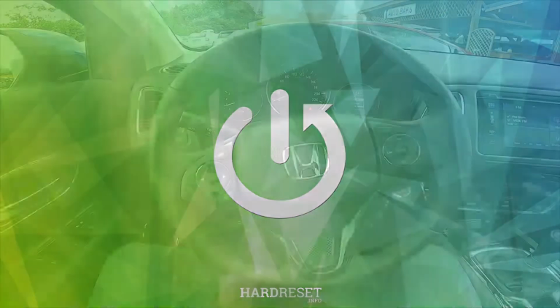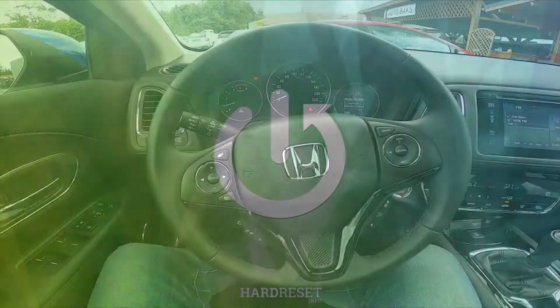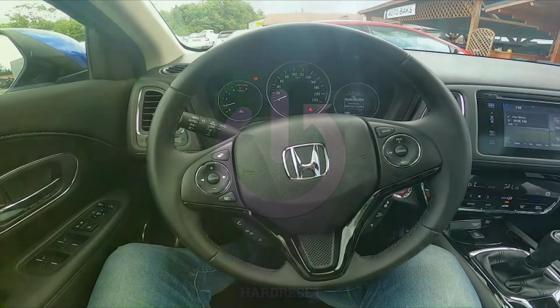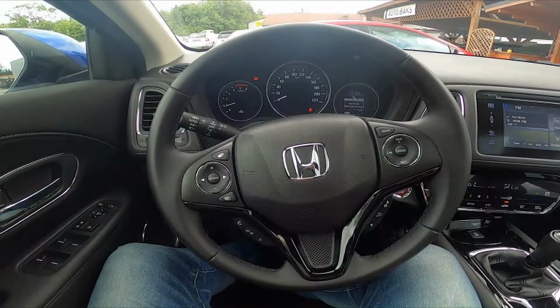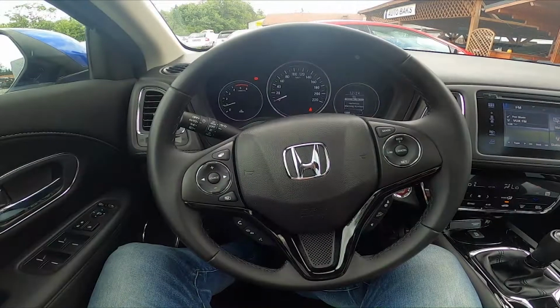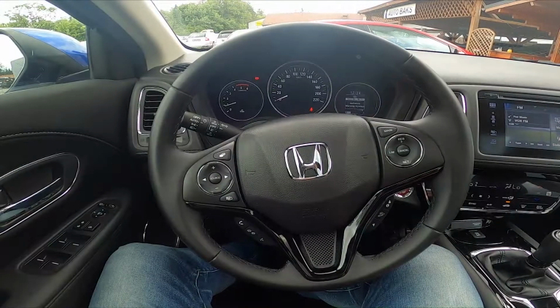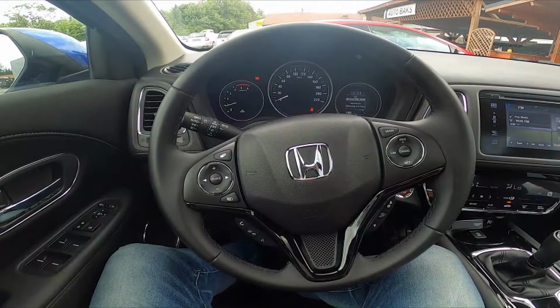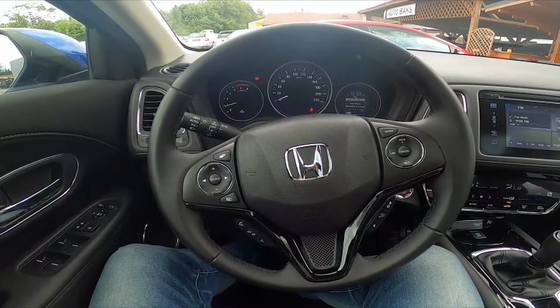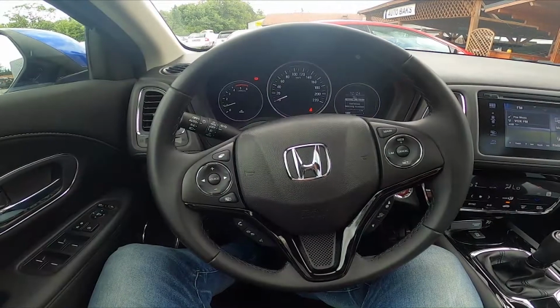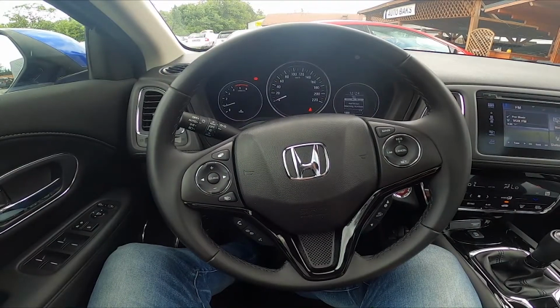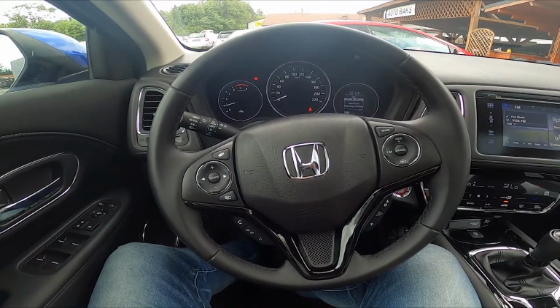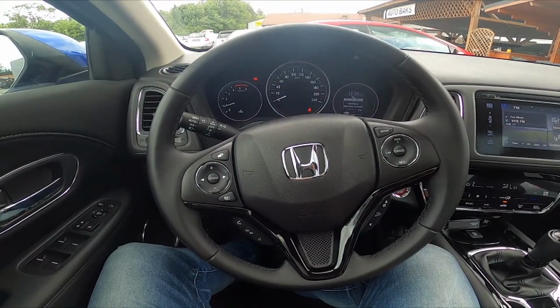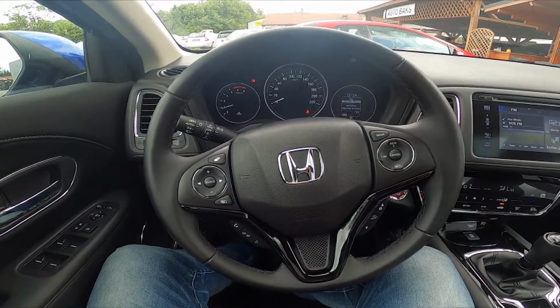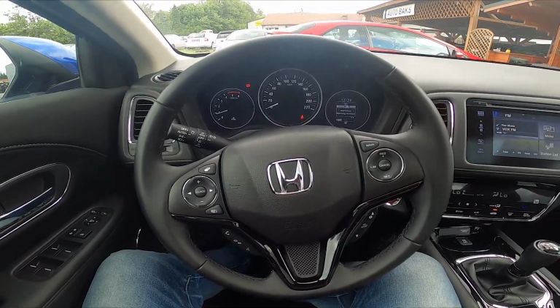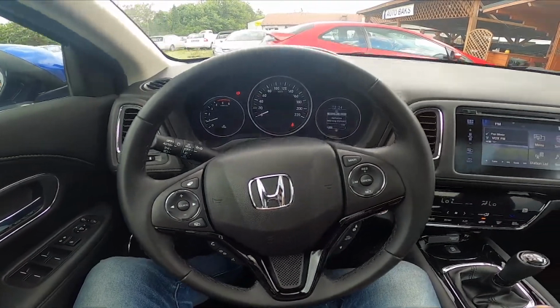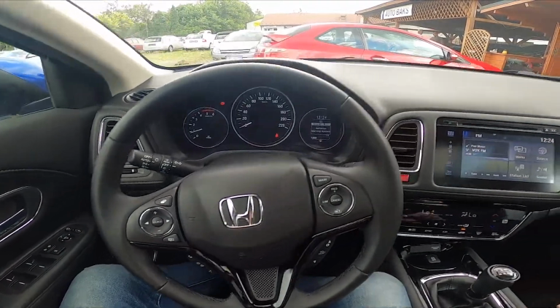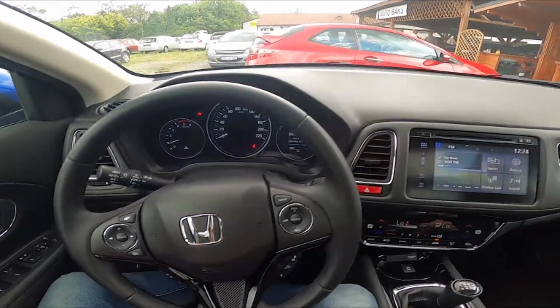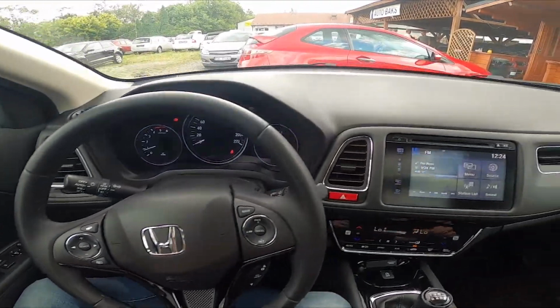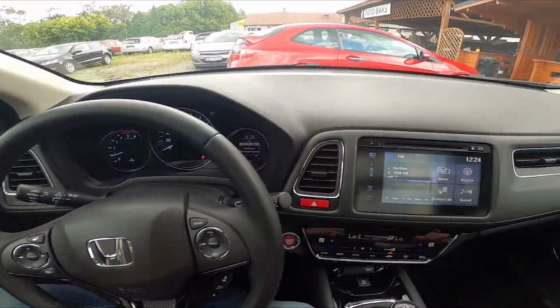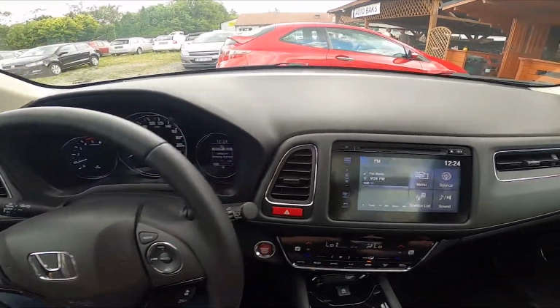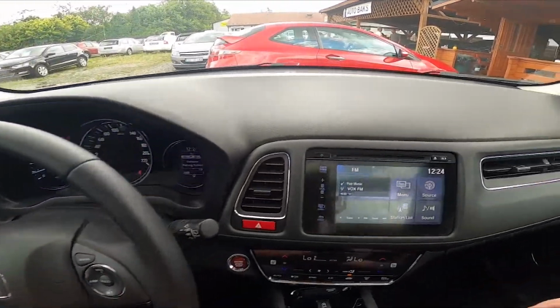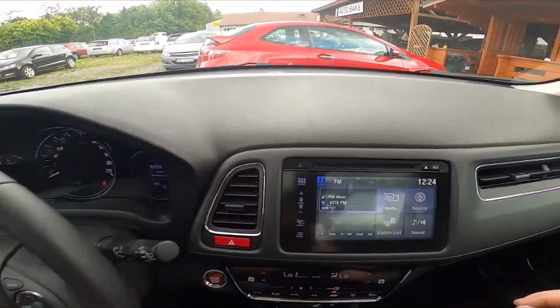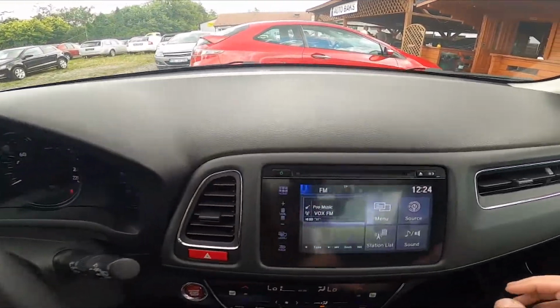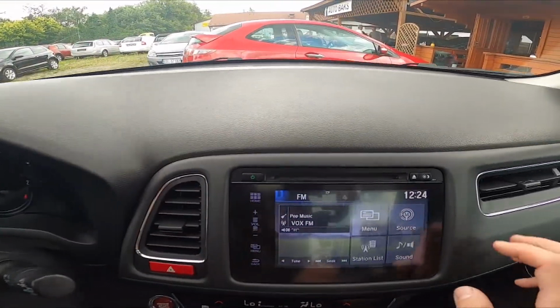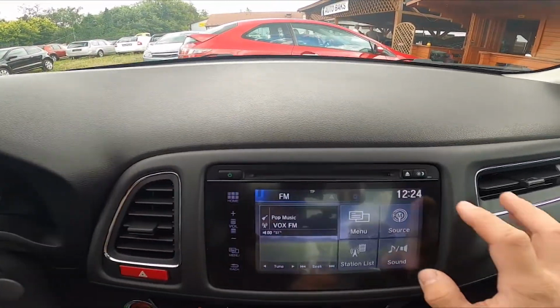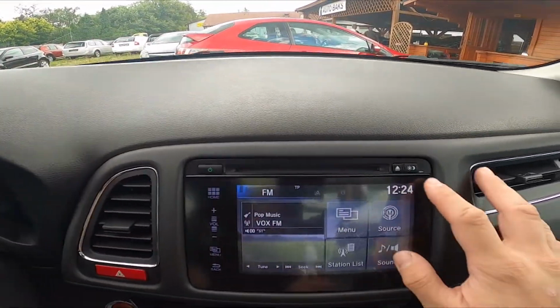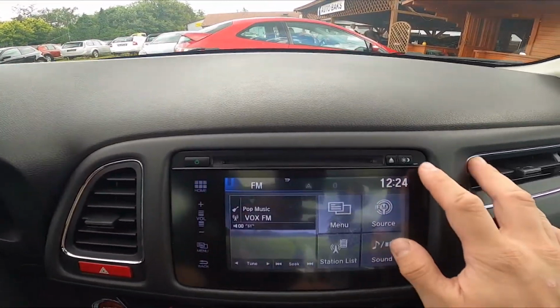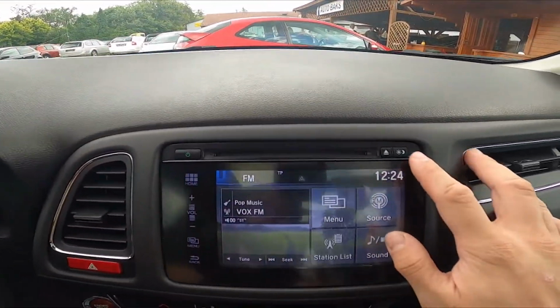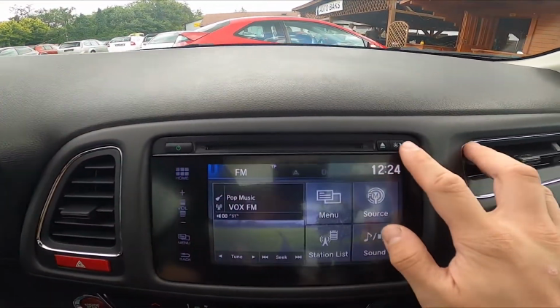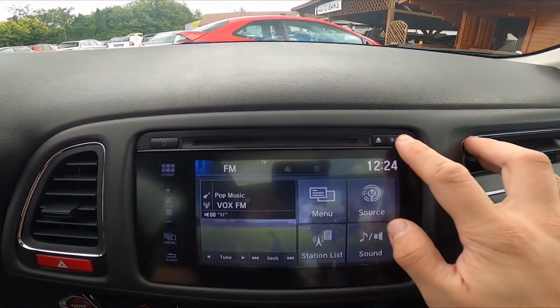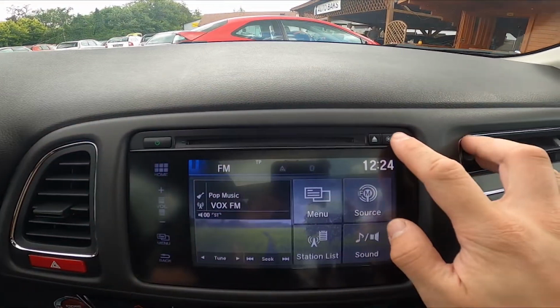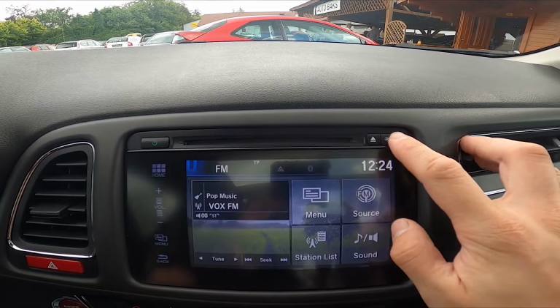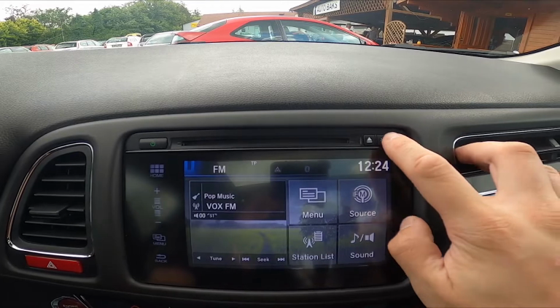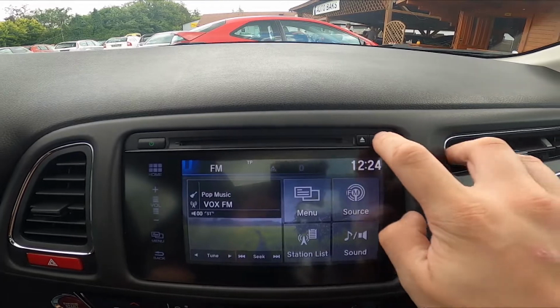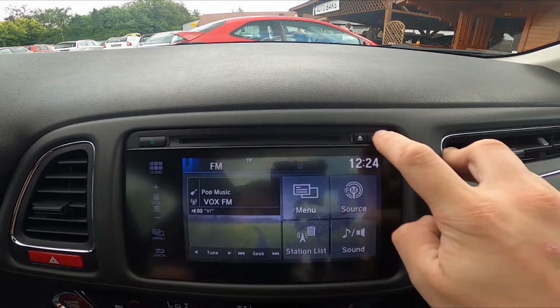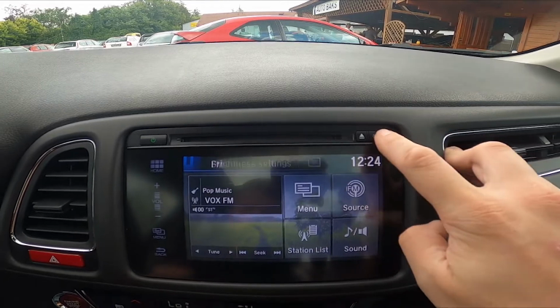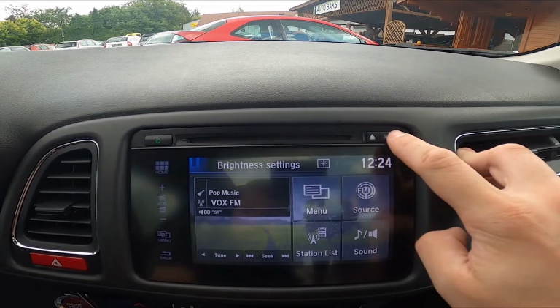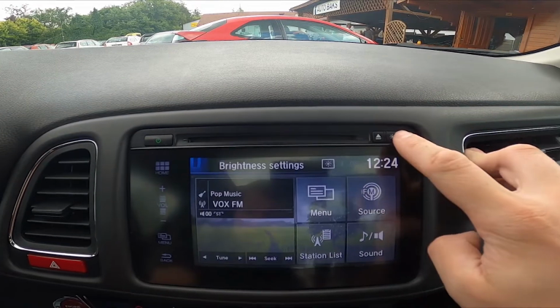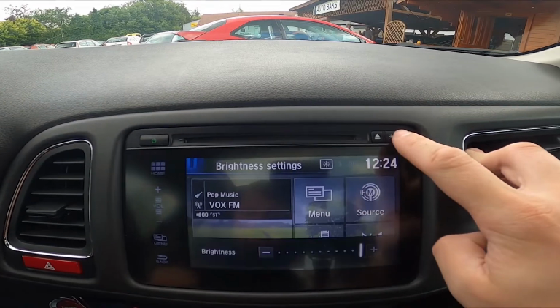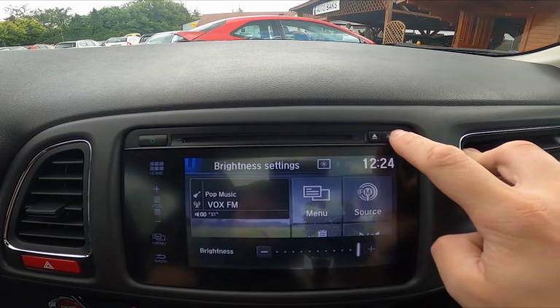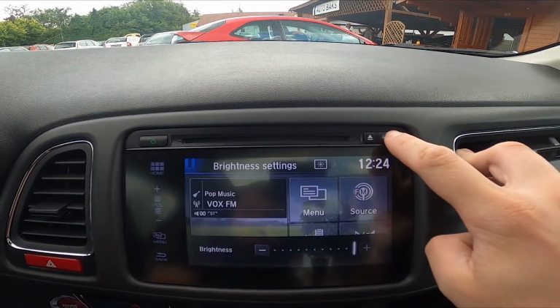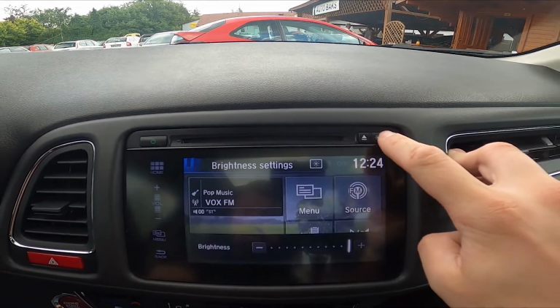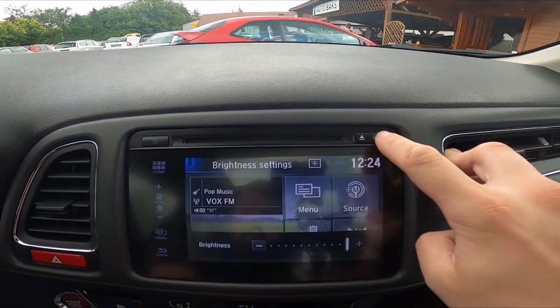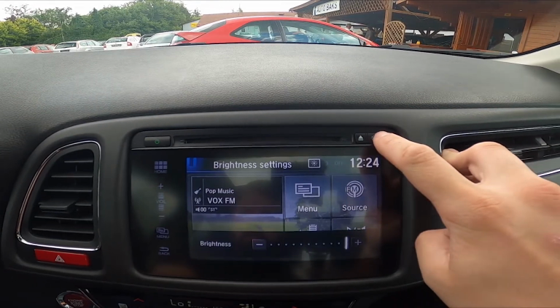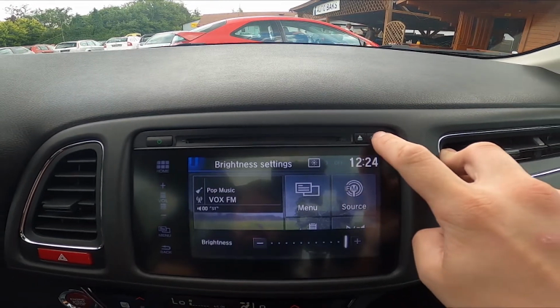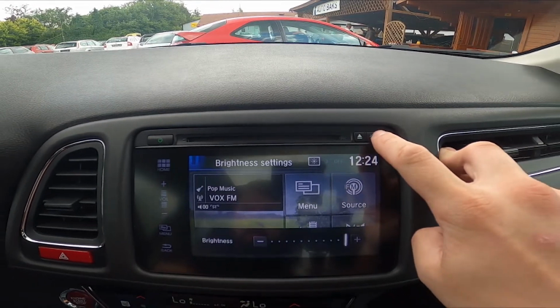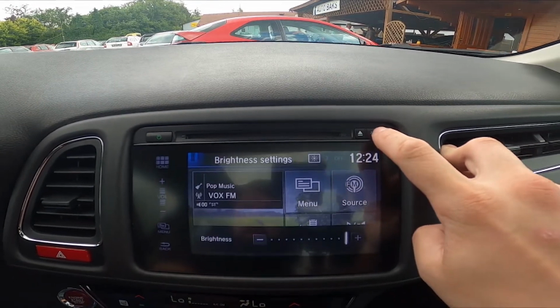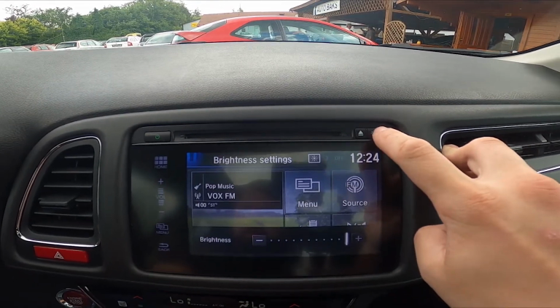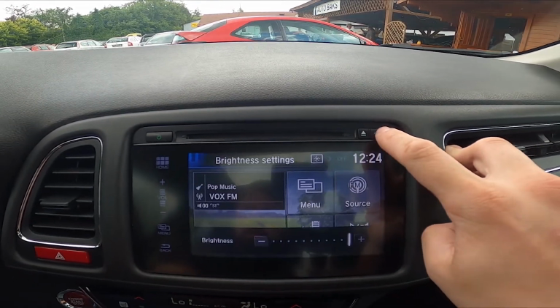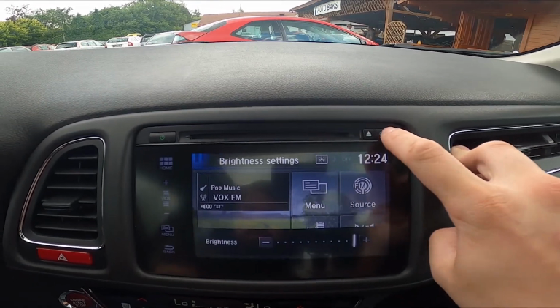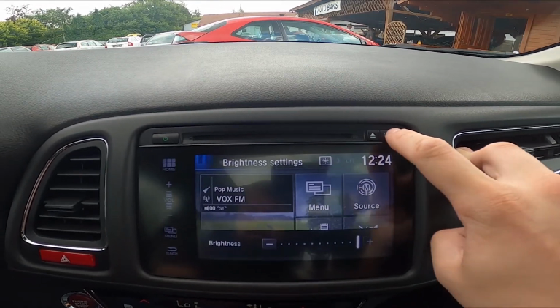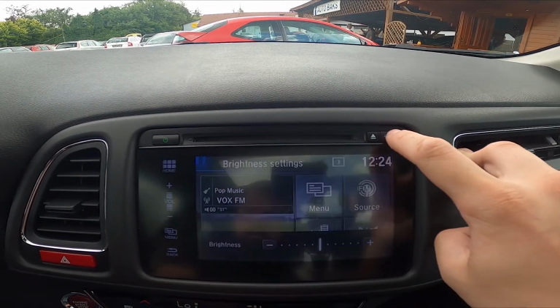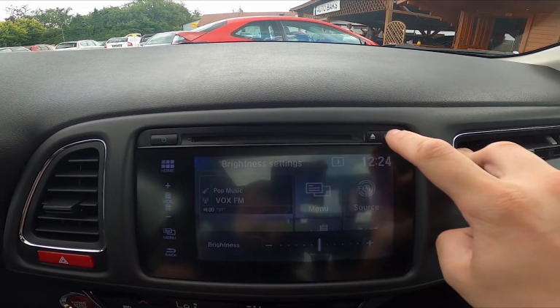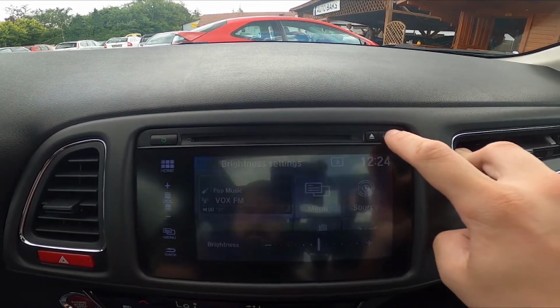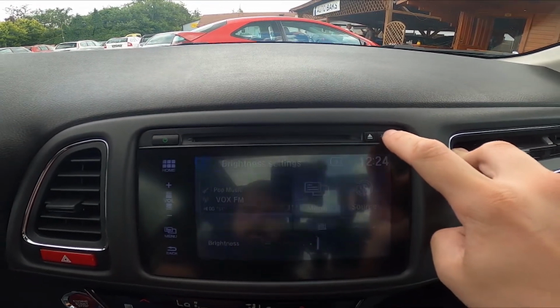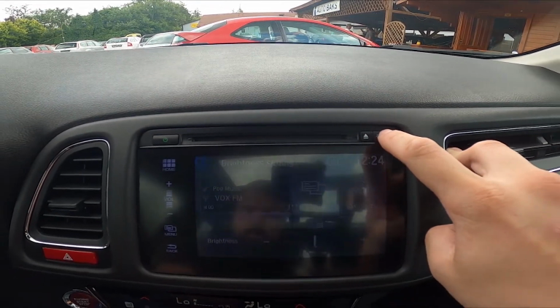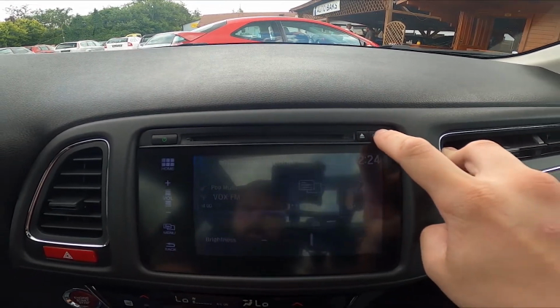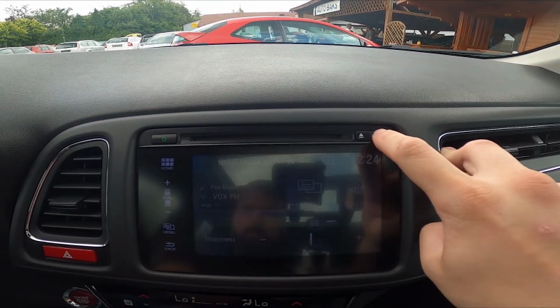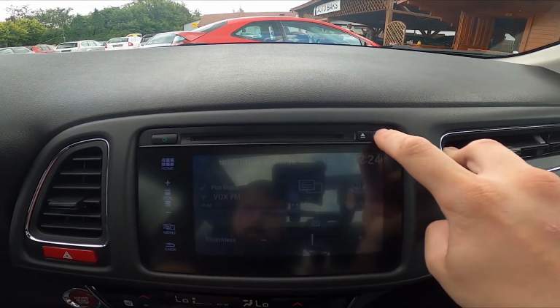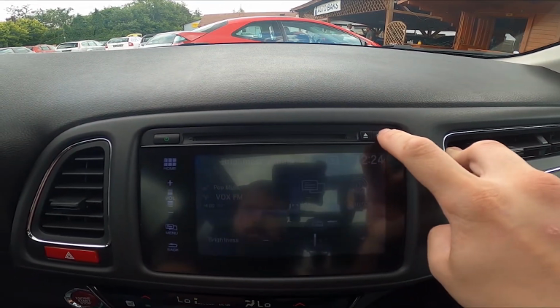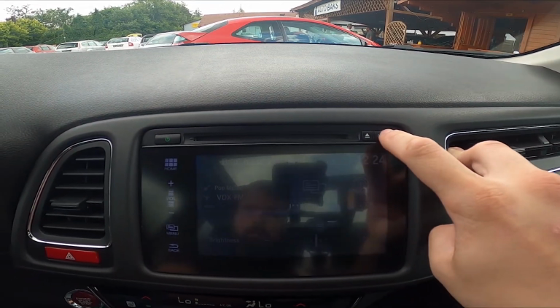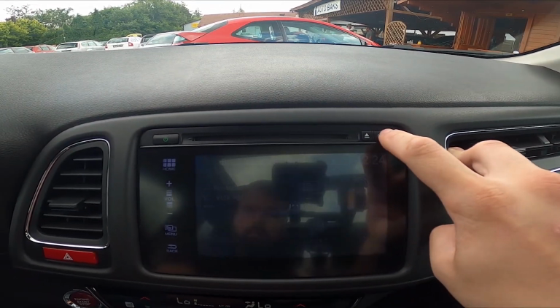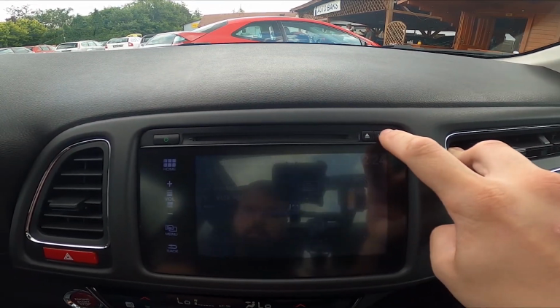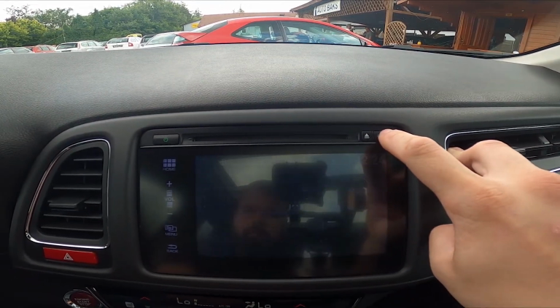In the beginning let's take a look at the radio panel and now simply press this button to change brightness settings or enable dark mode.